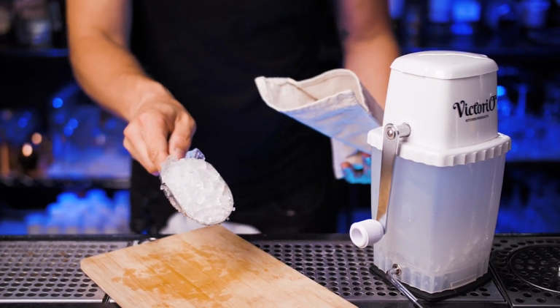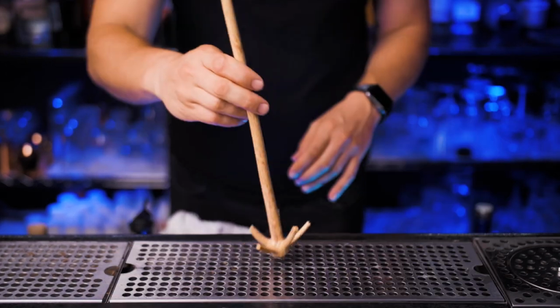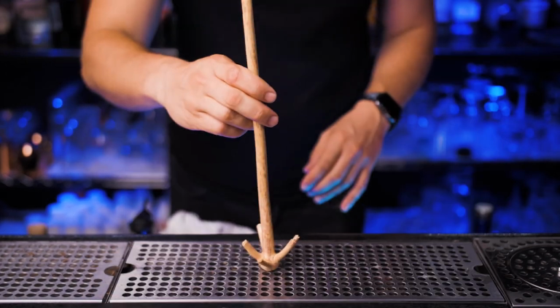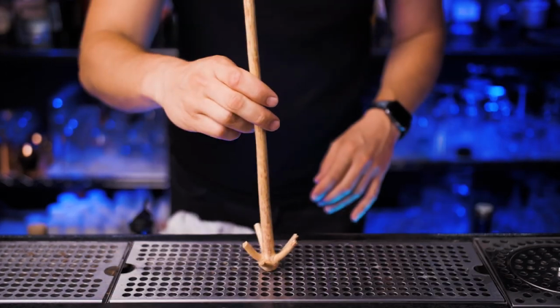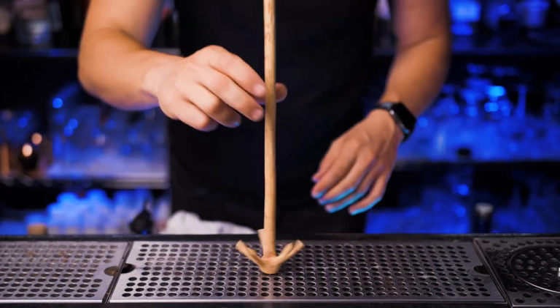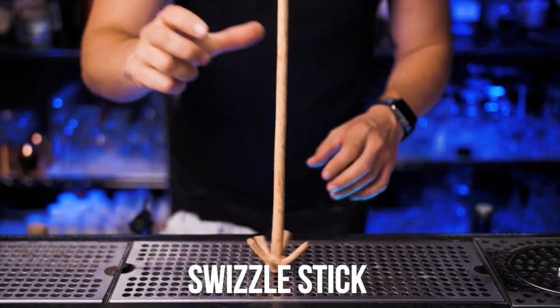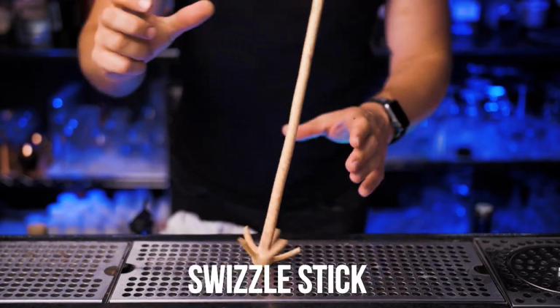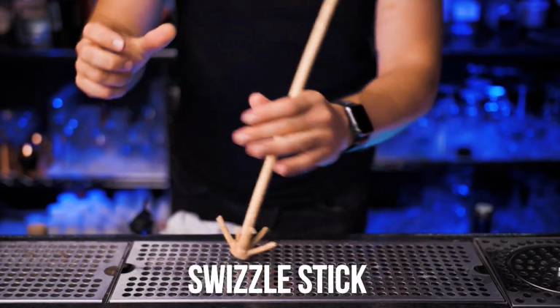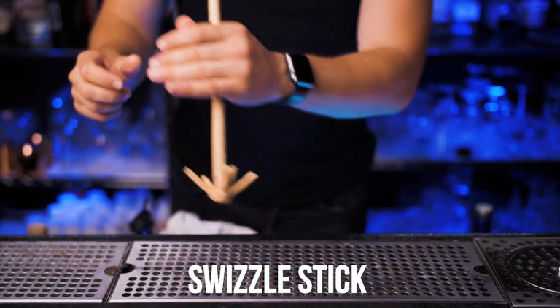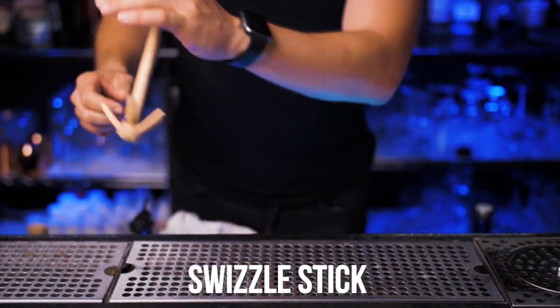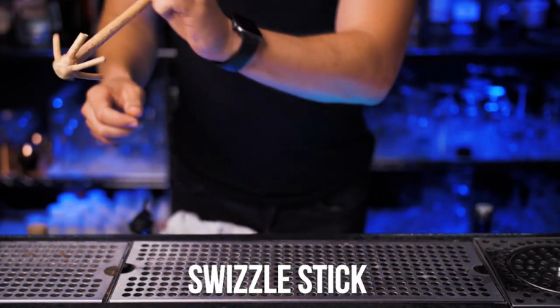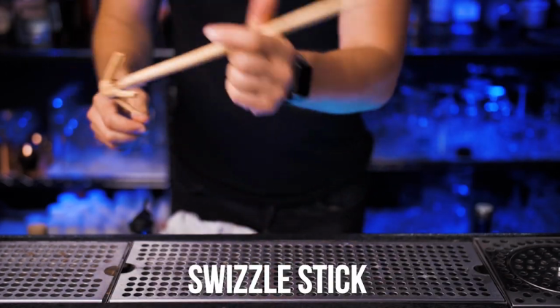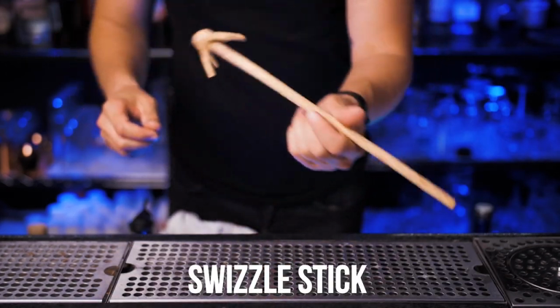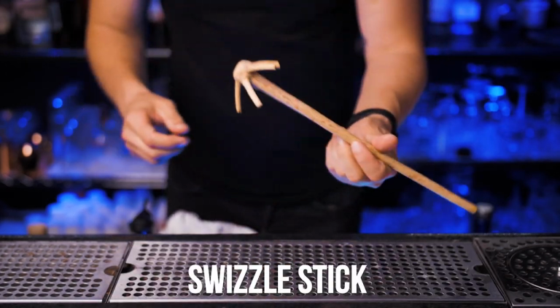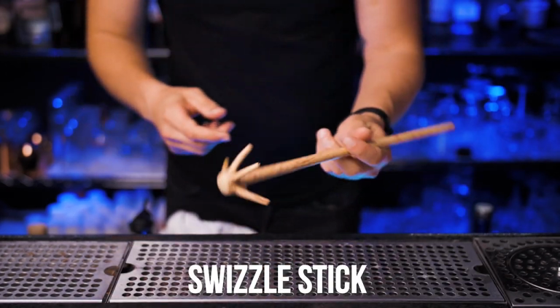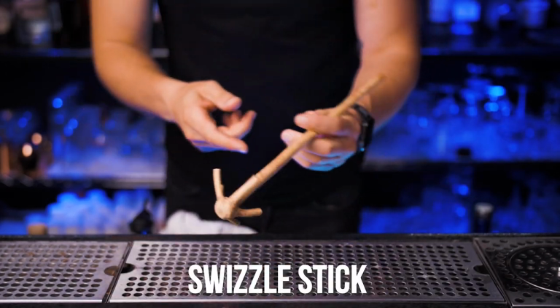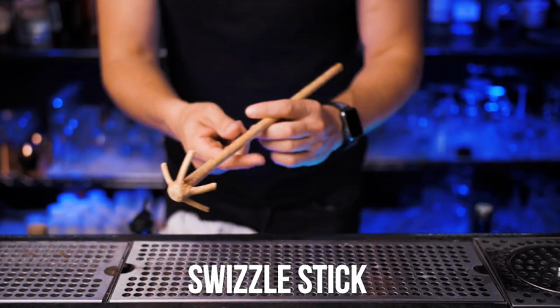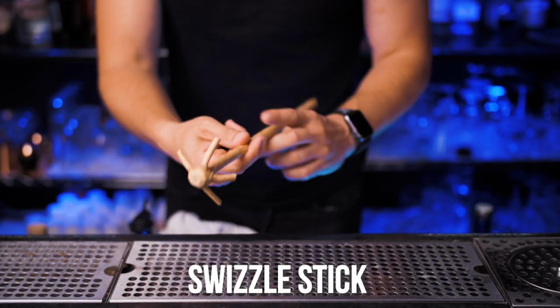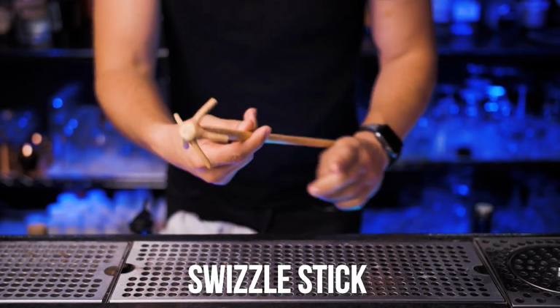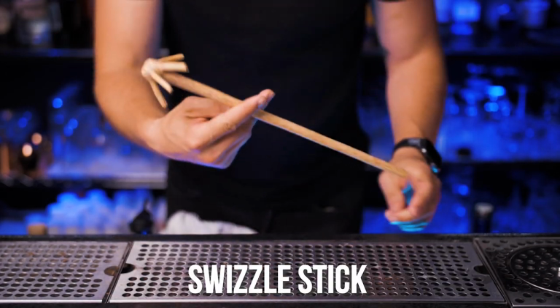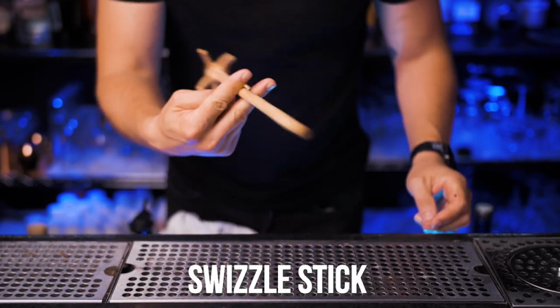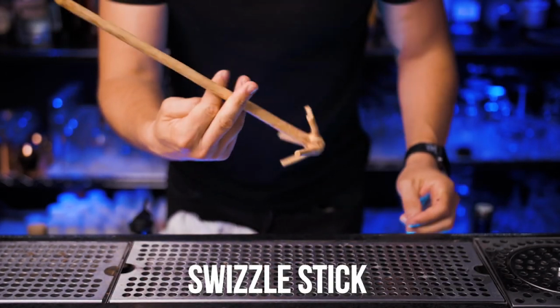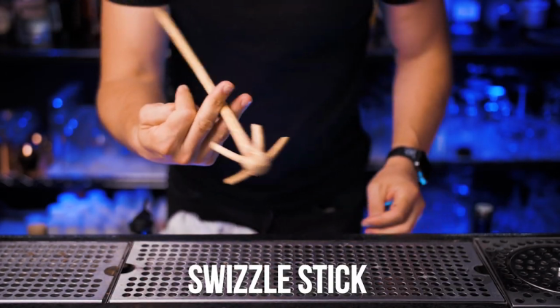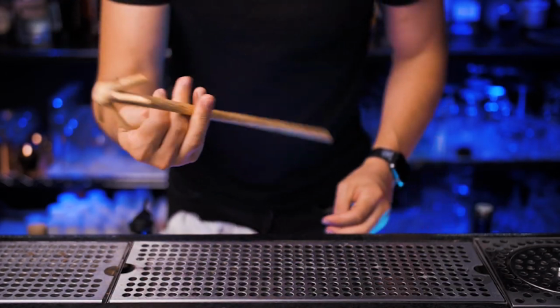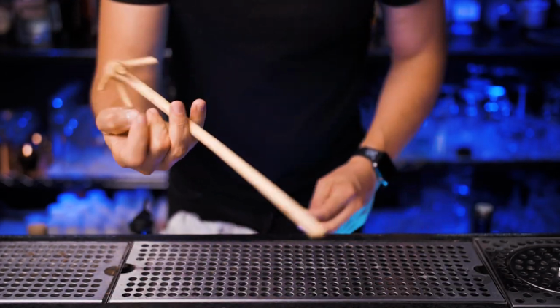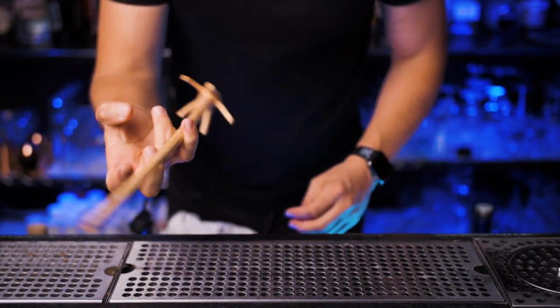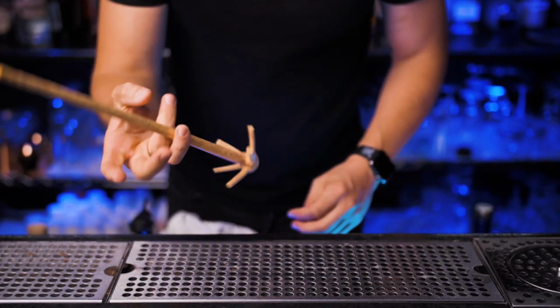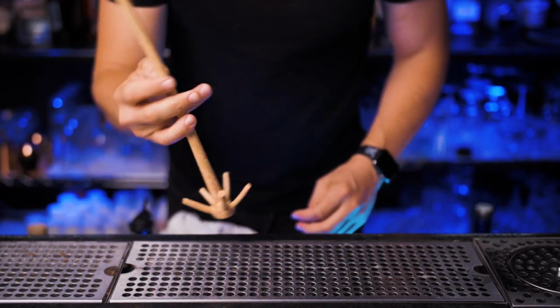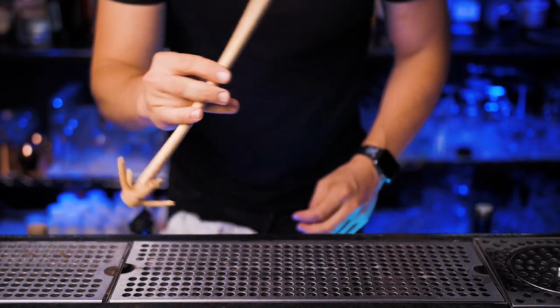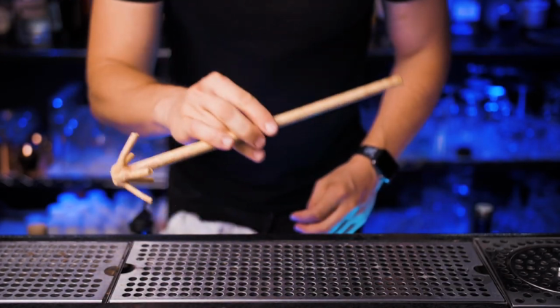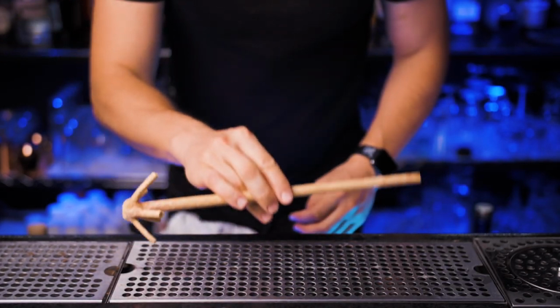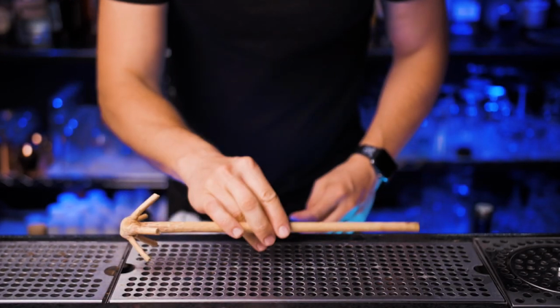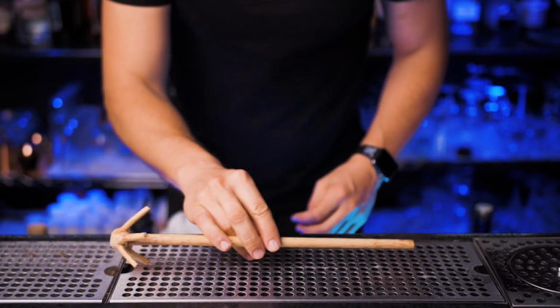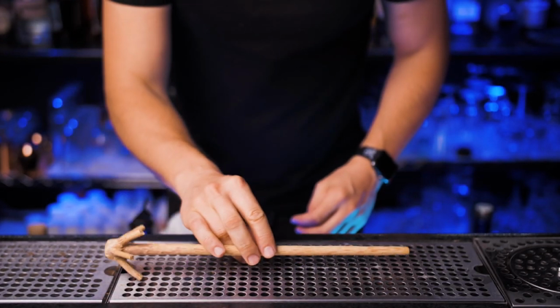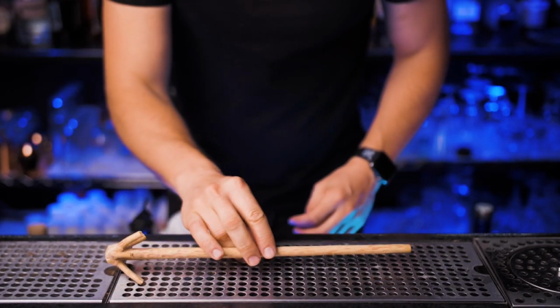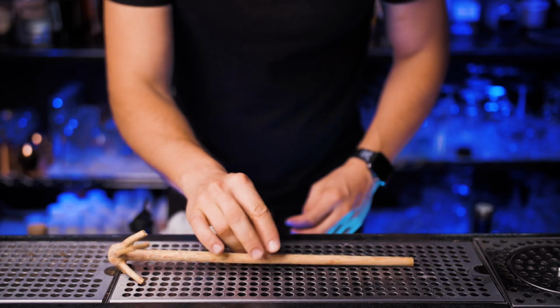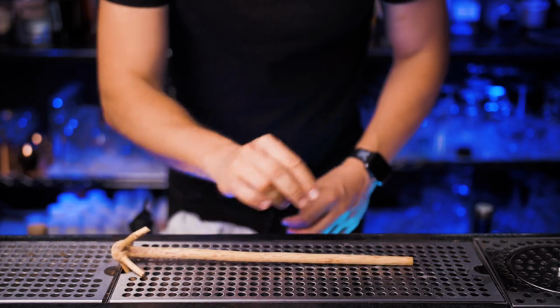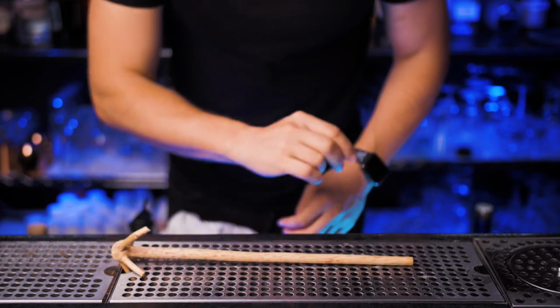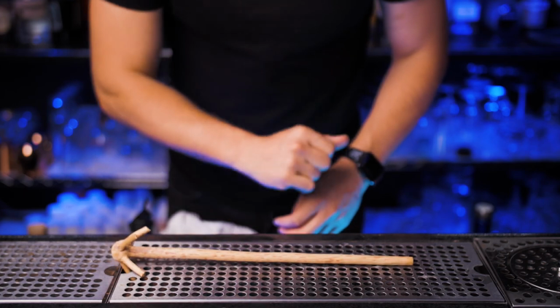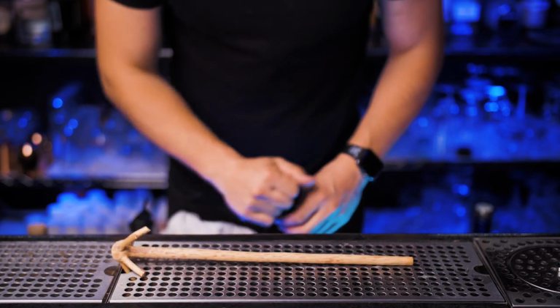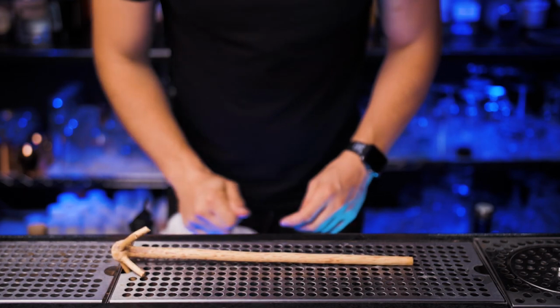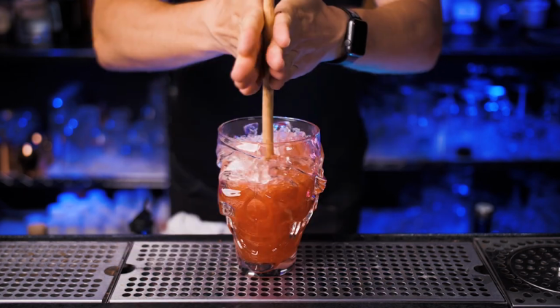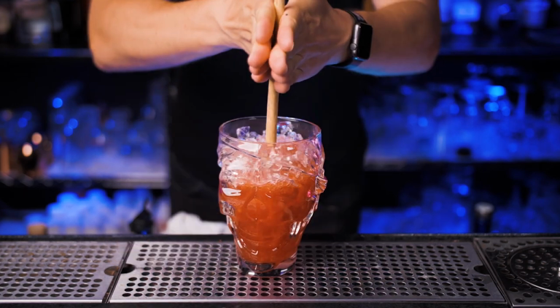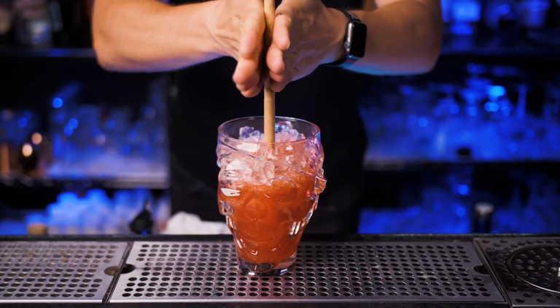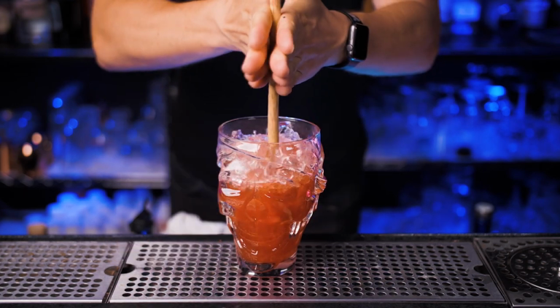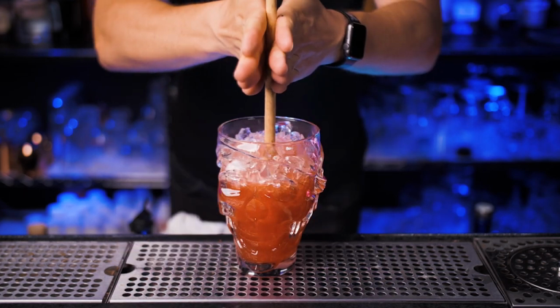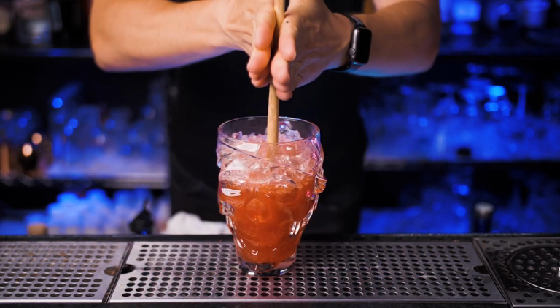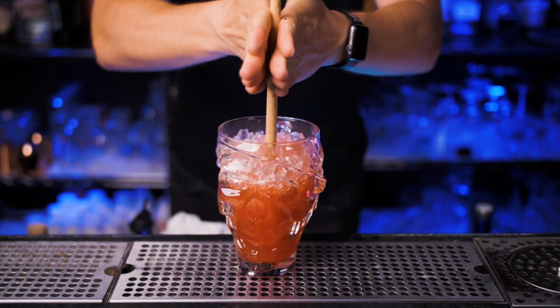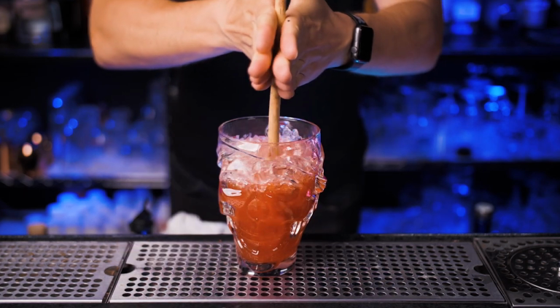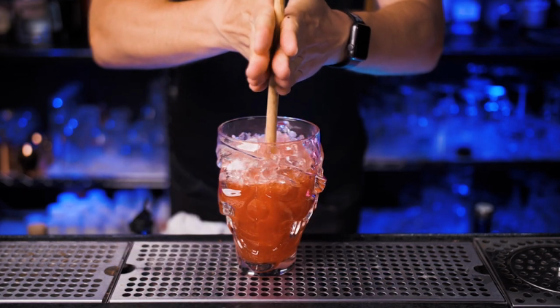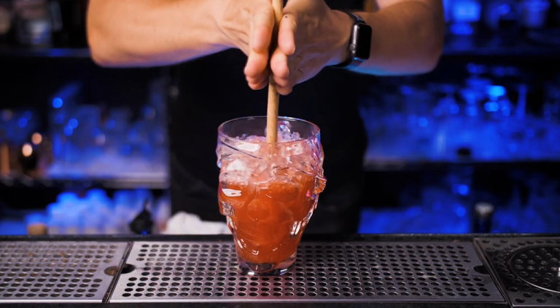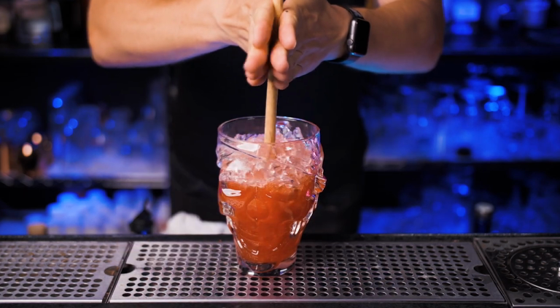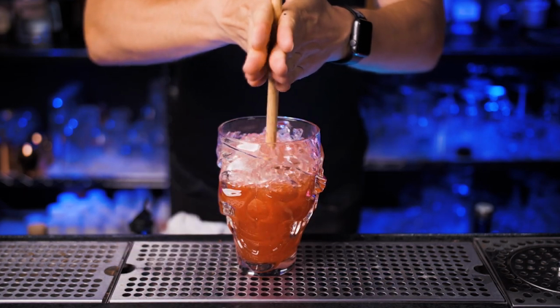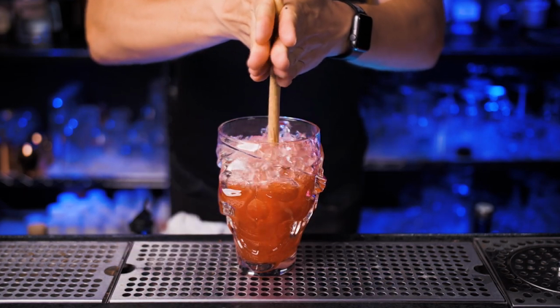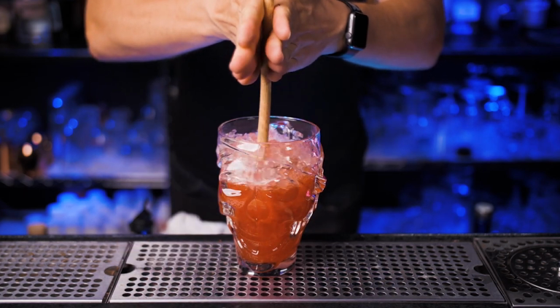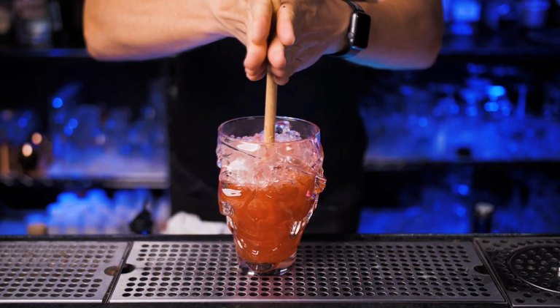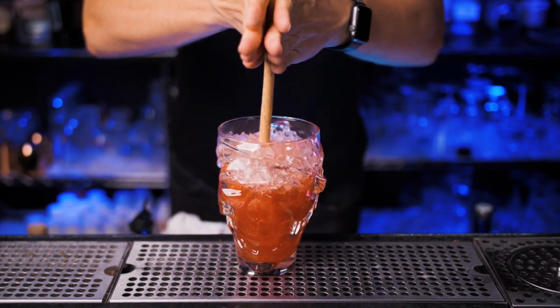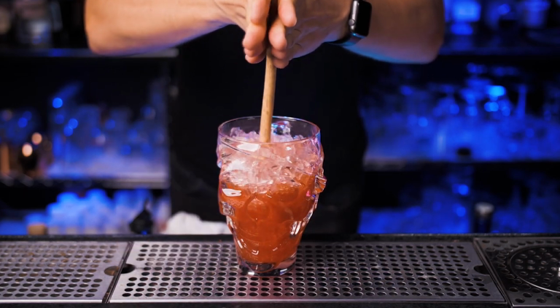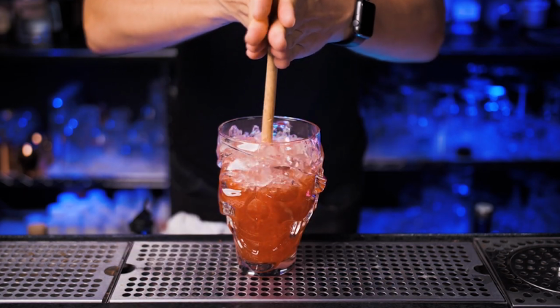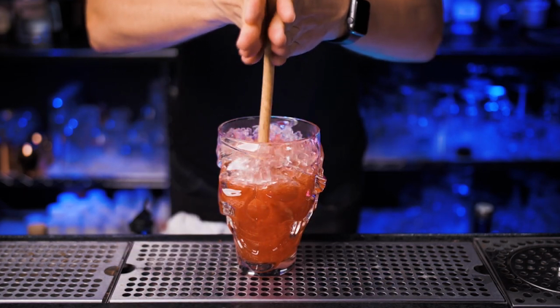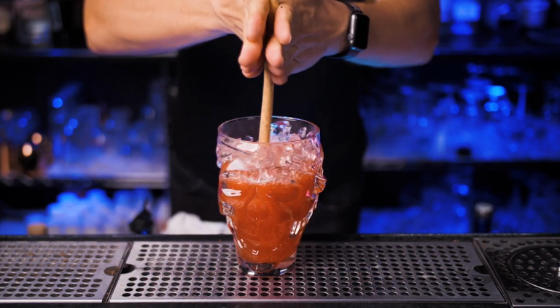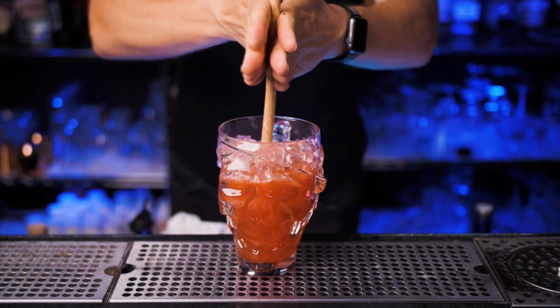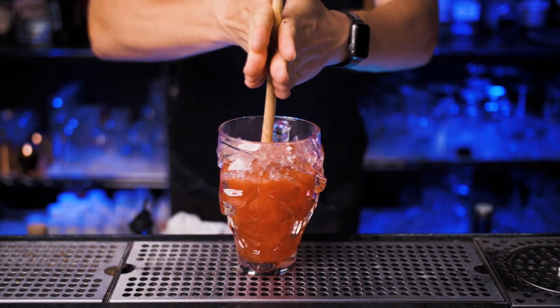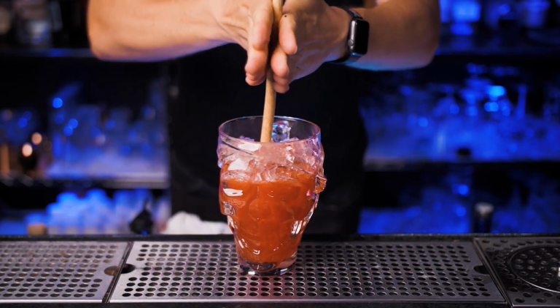Next you should have a swizzle, especially if you like to make and drink tiki cocktails. Let me know if I should make more tiki videos on this channel.